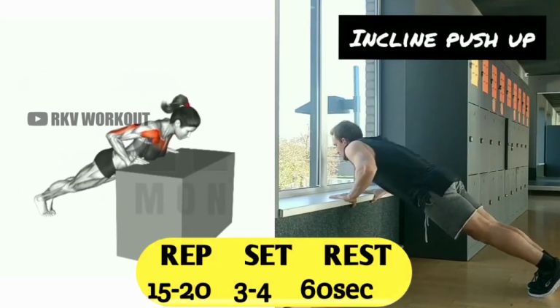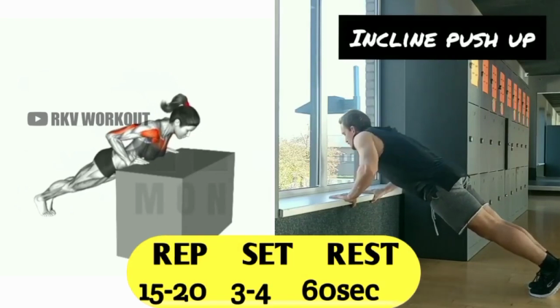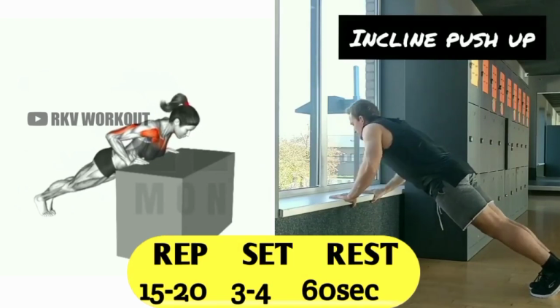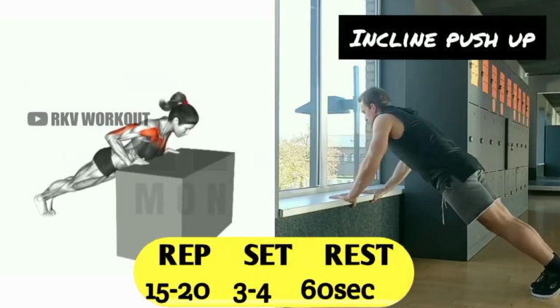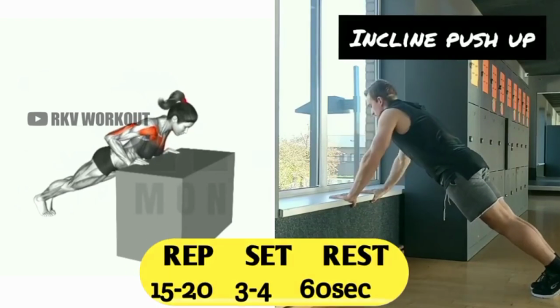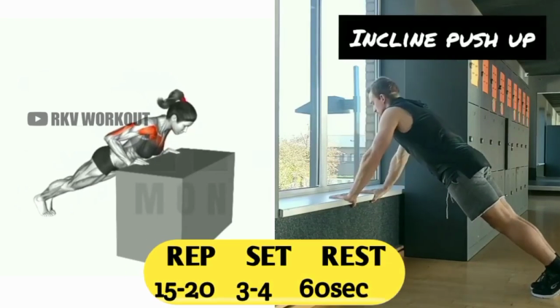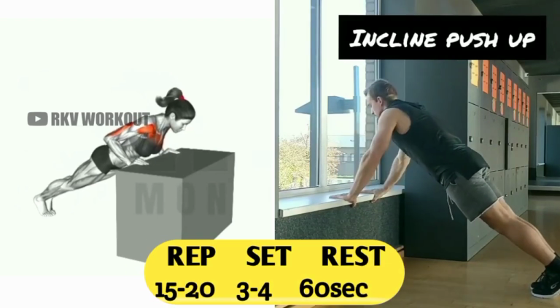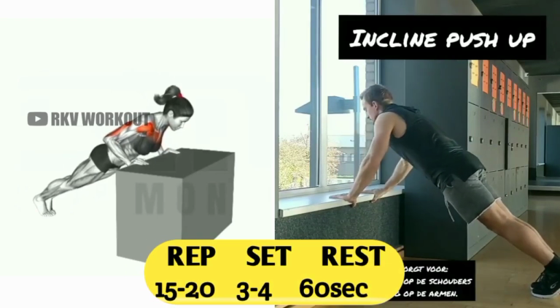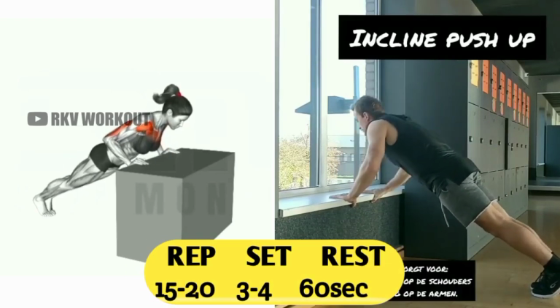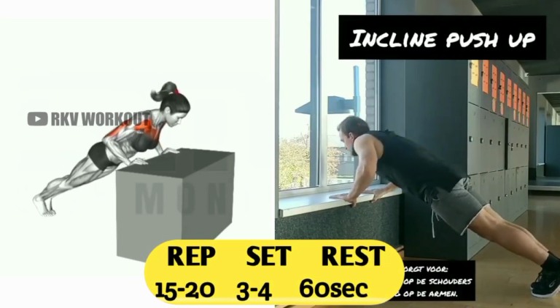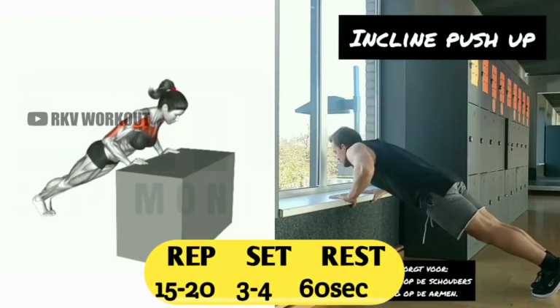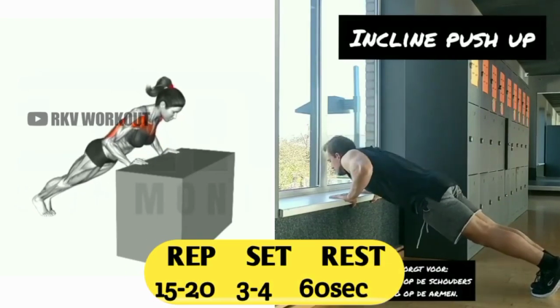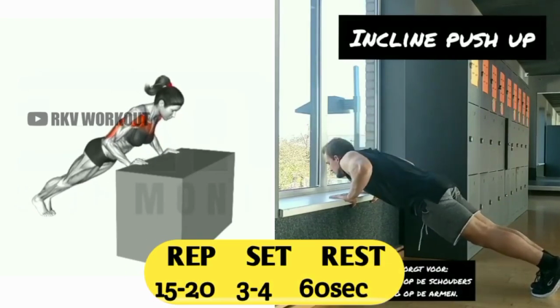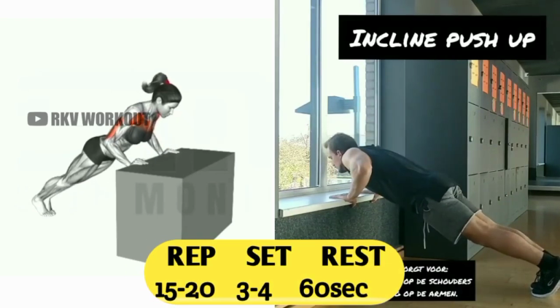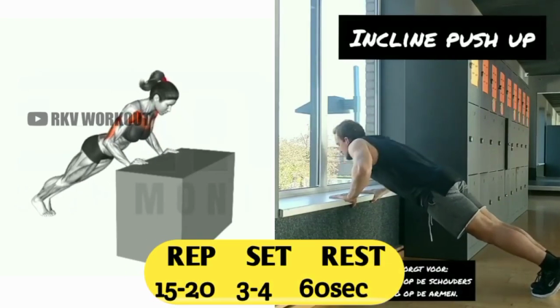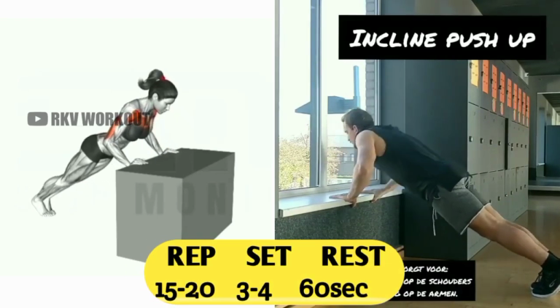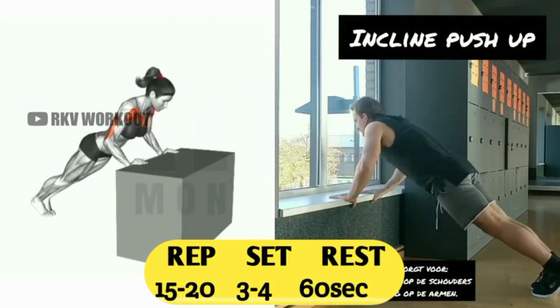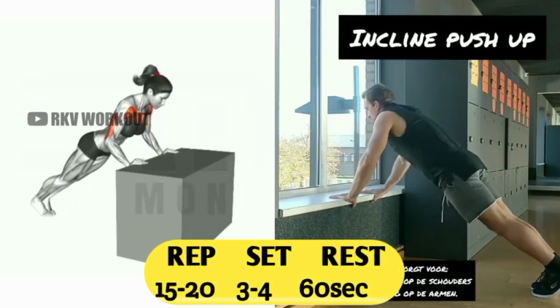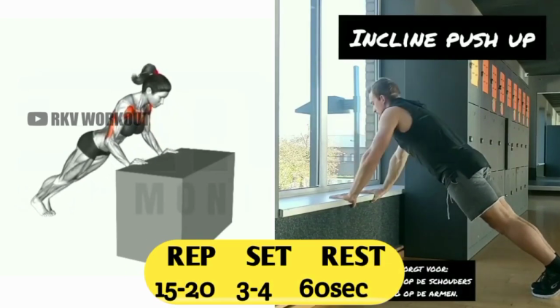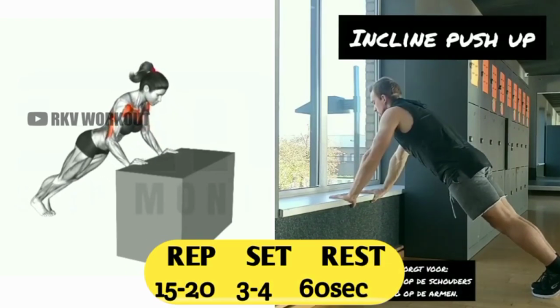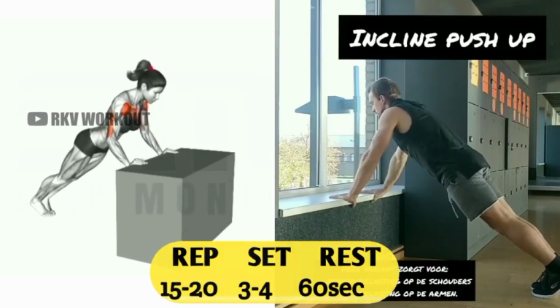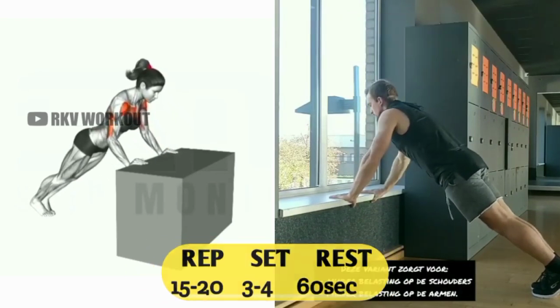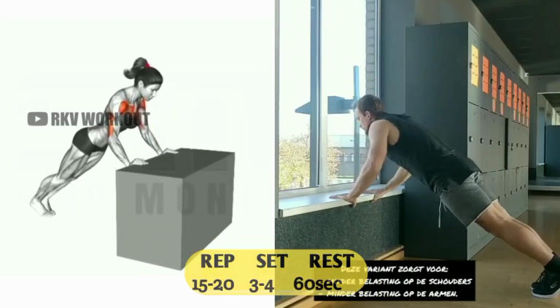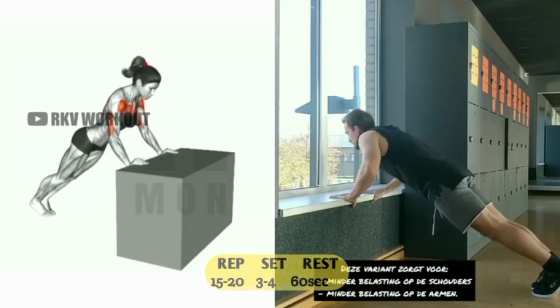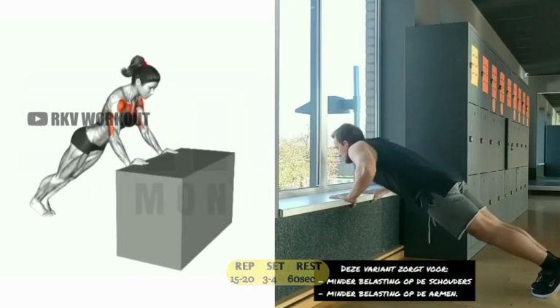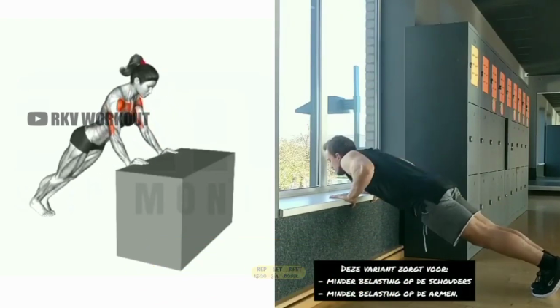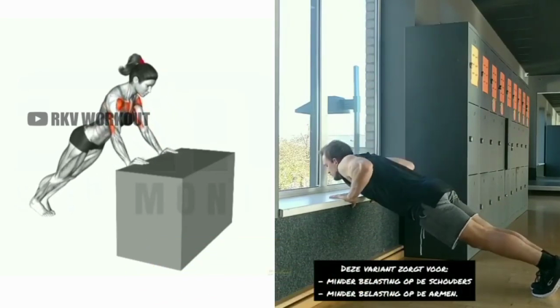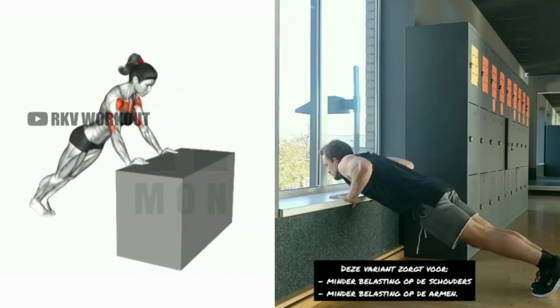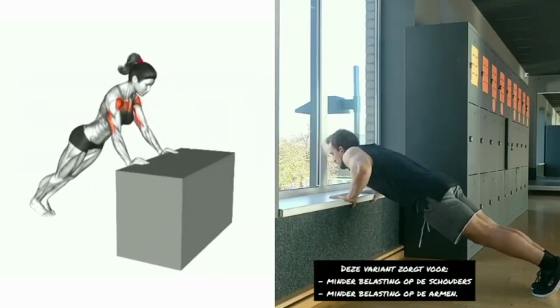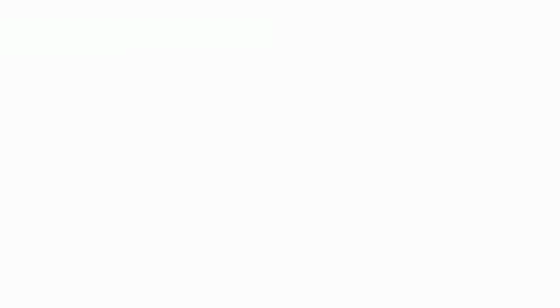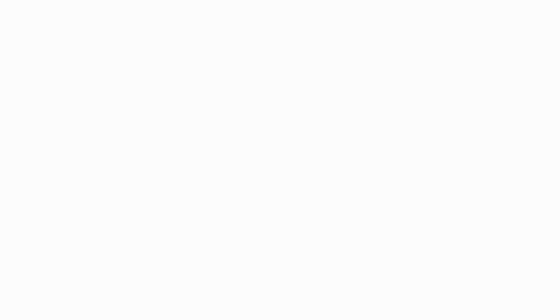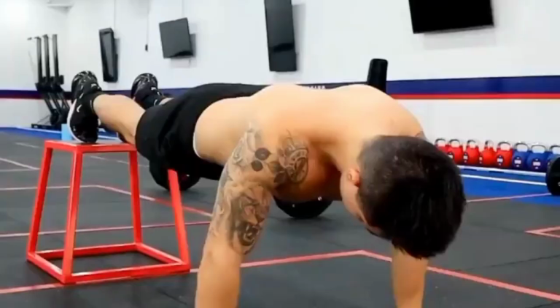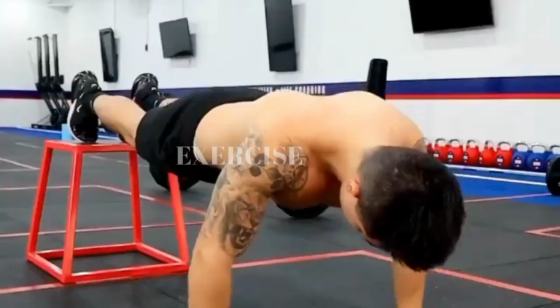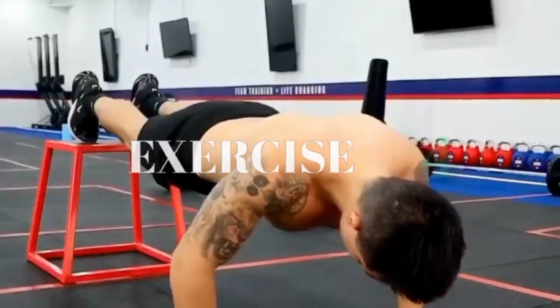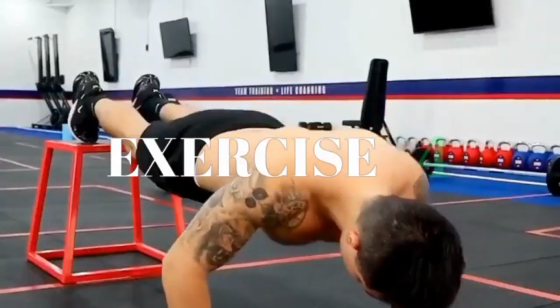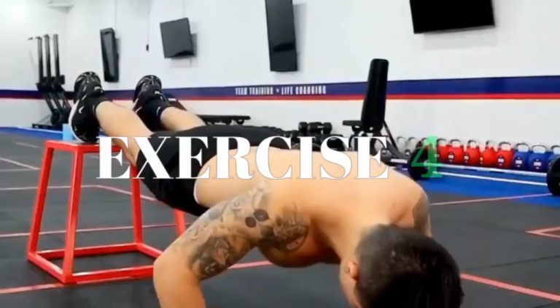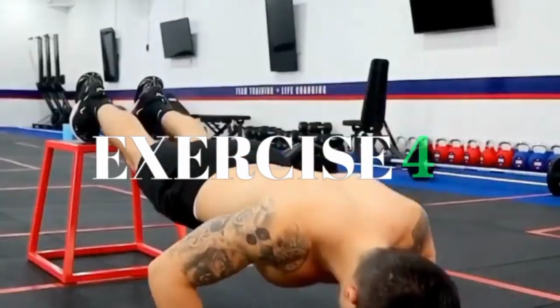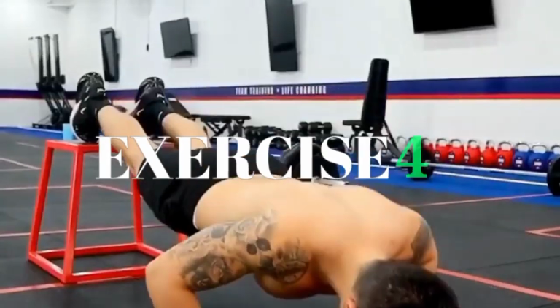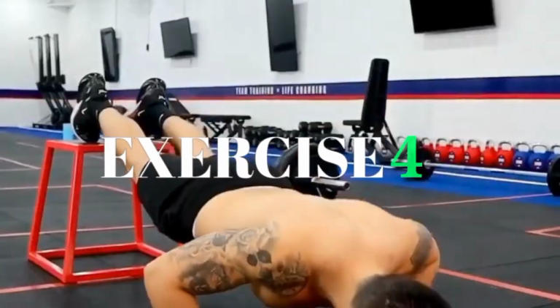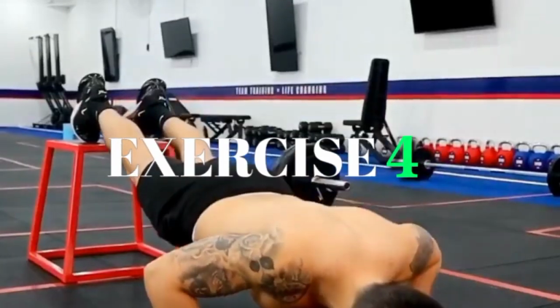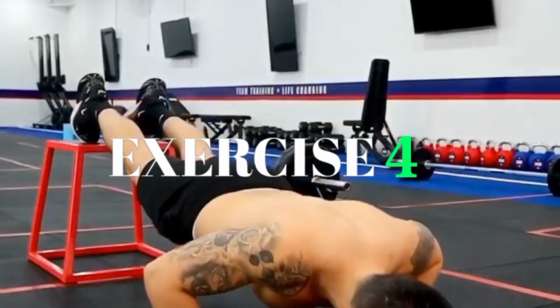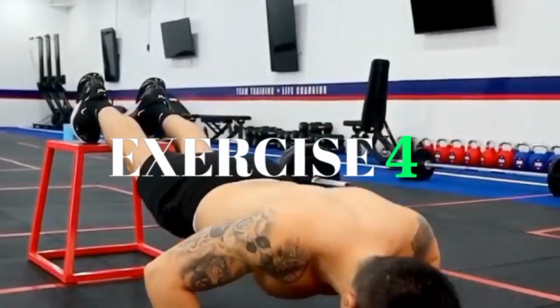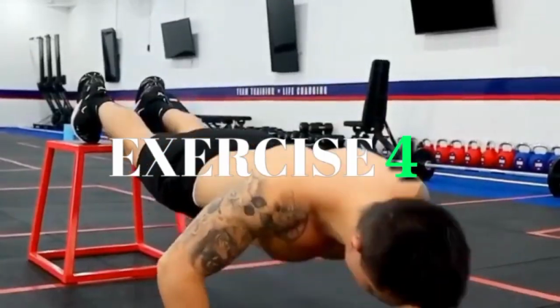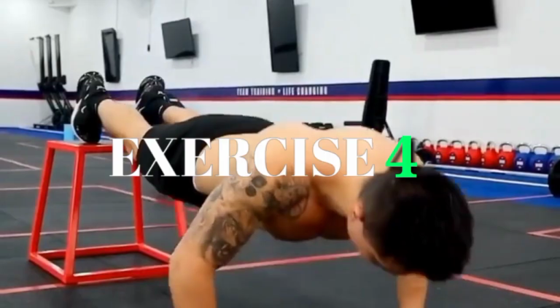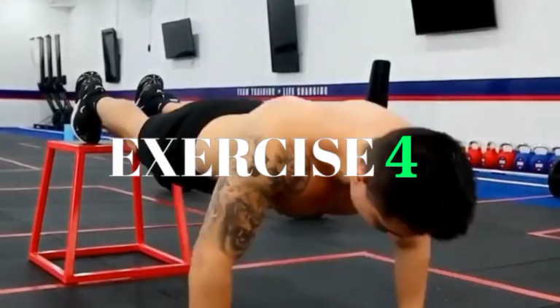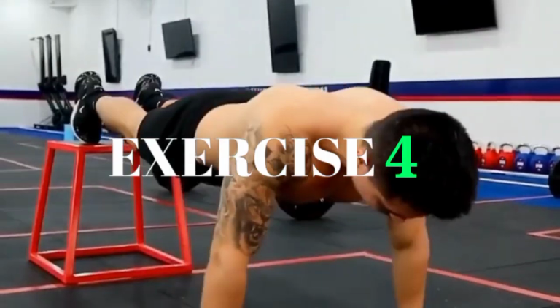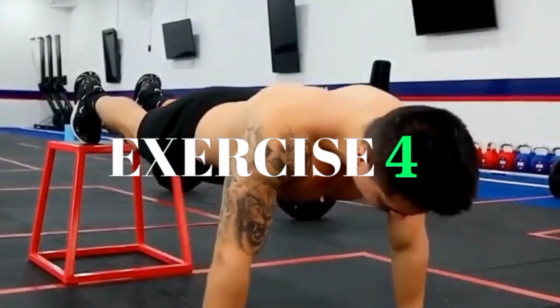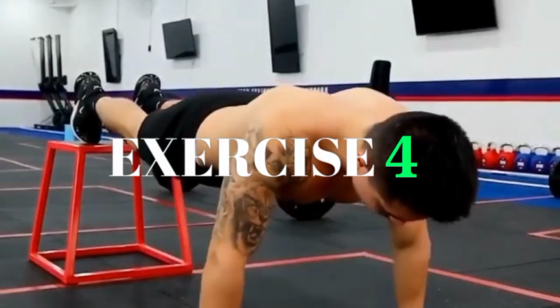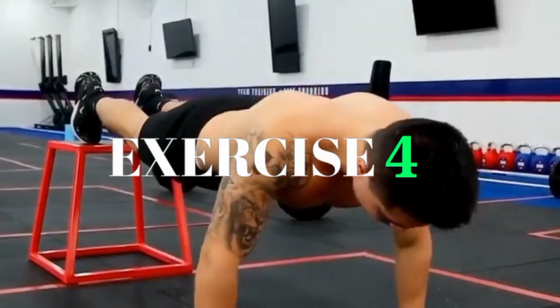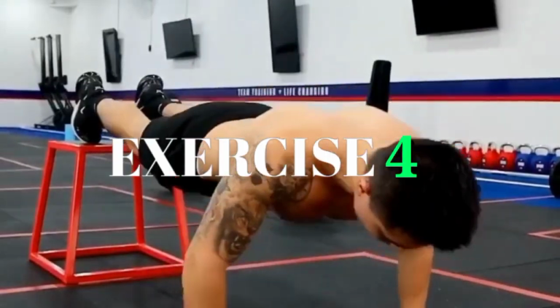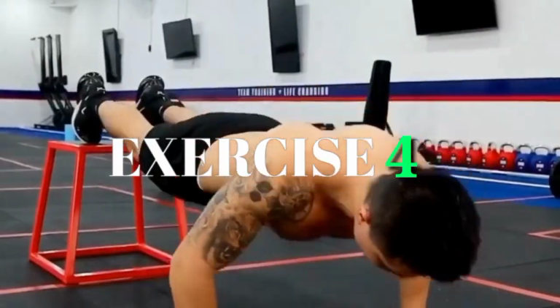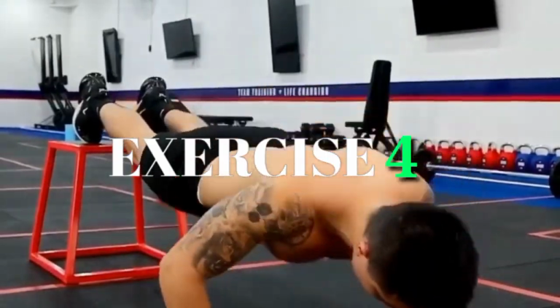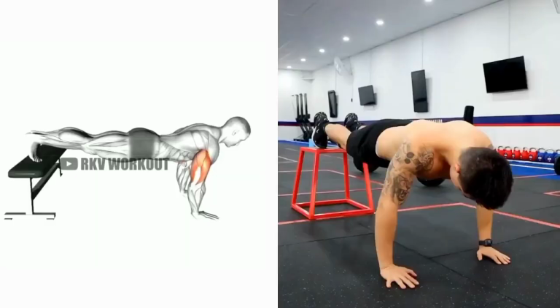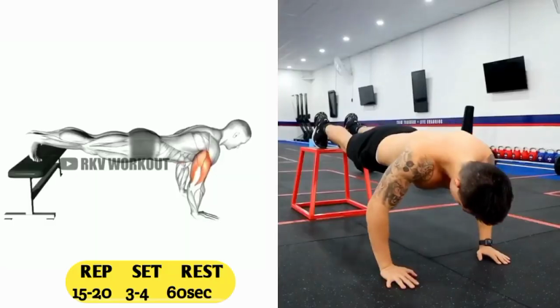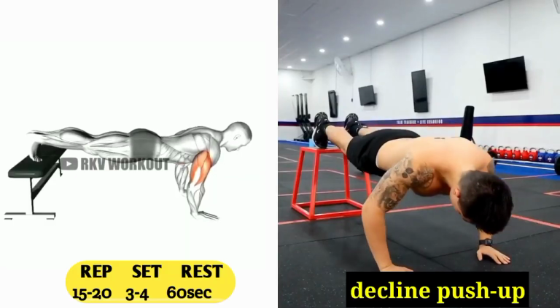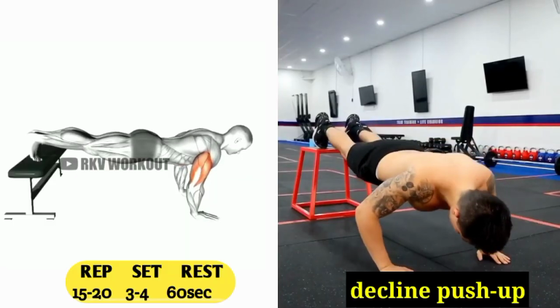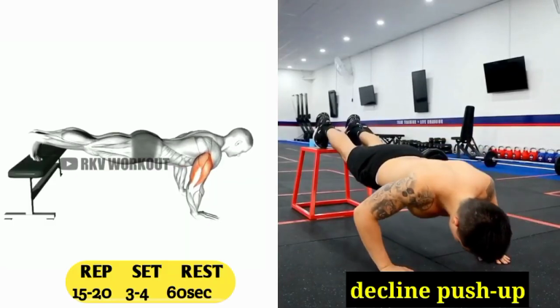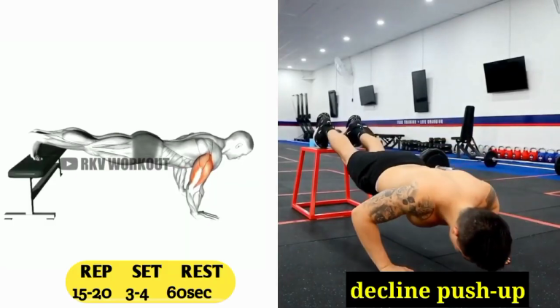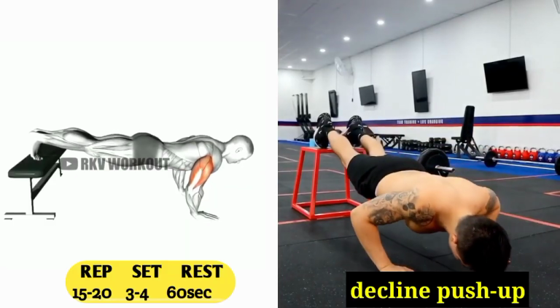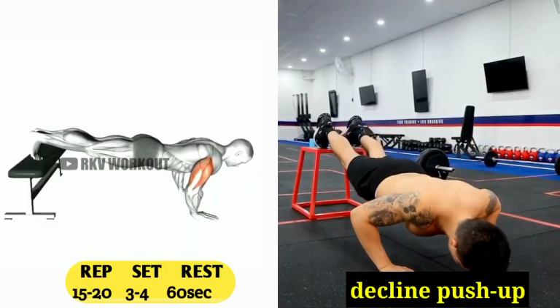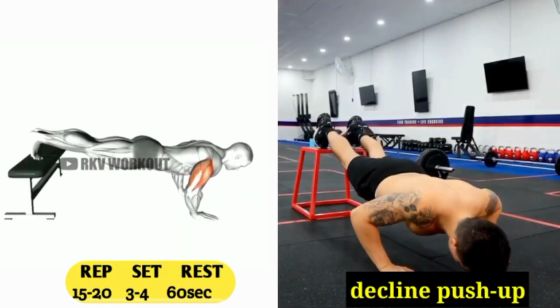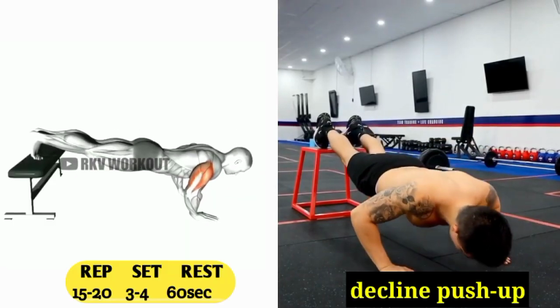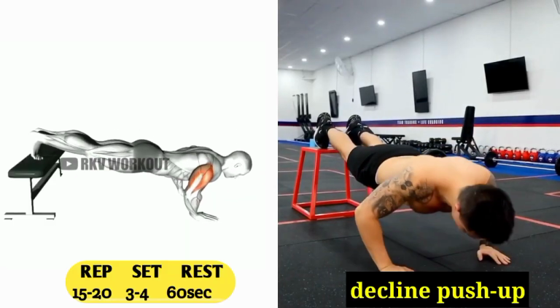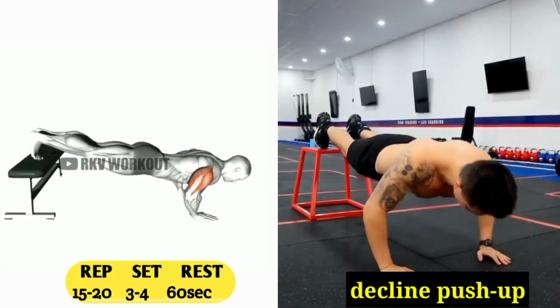You have to do 15 to 20 reps, 3 to 4 sets, and 60 seconds rest. Exercise number four: decline push-up.